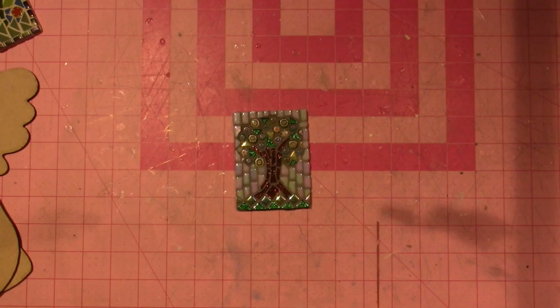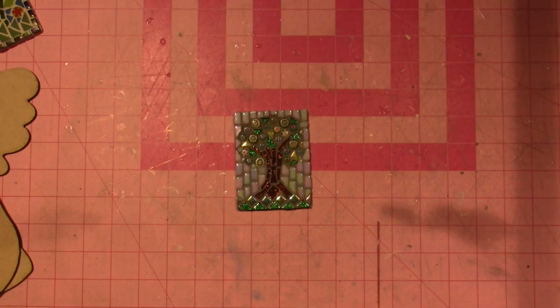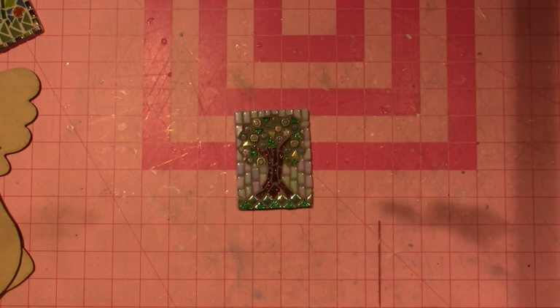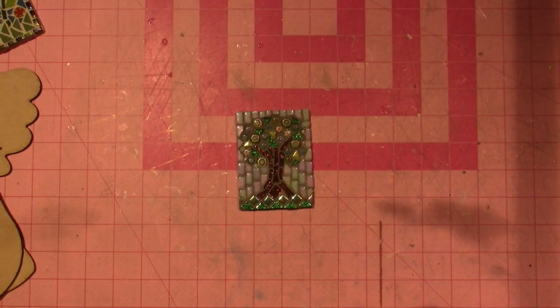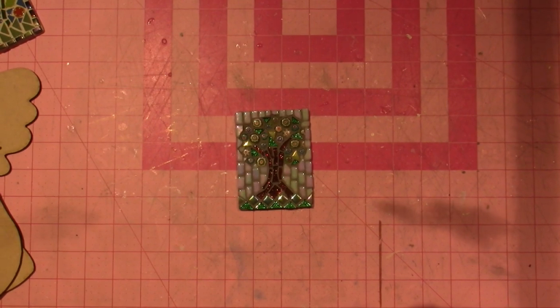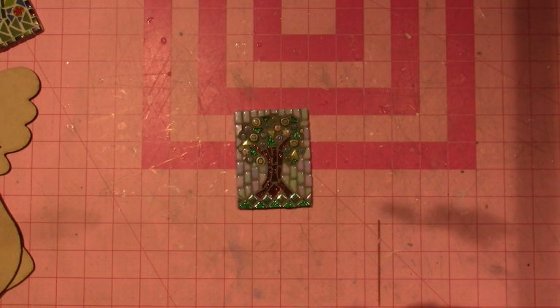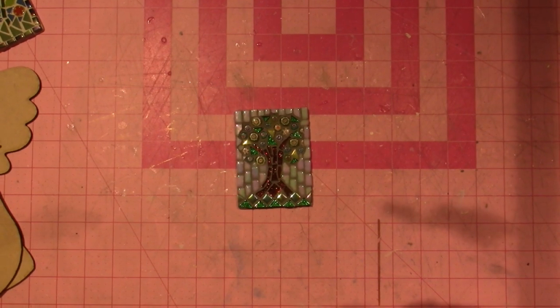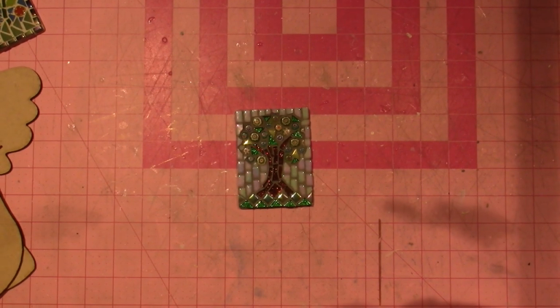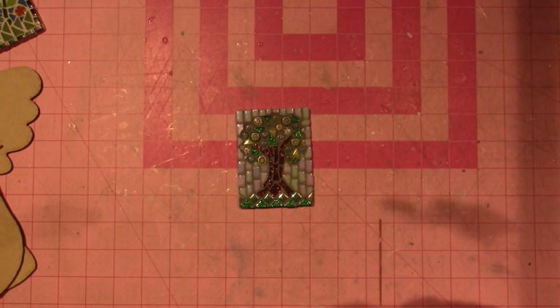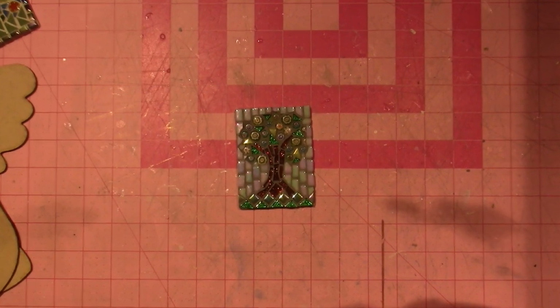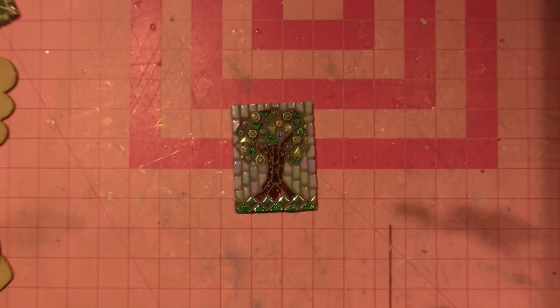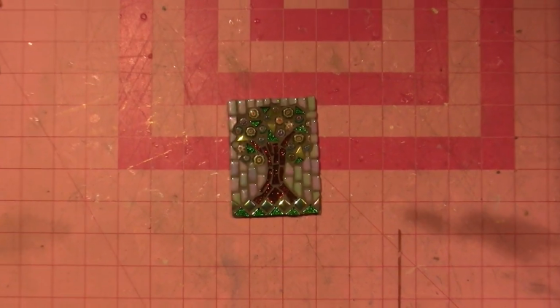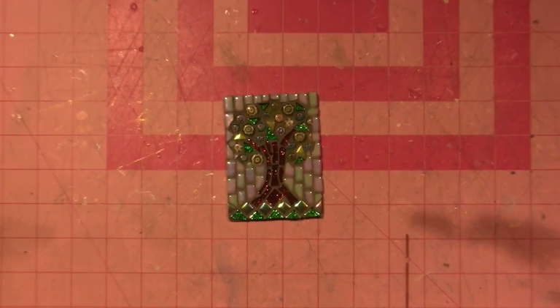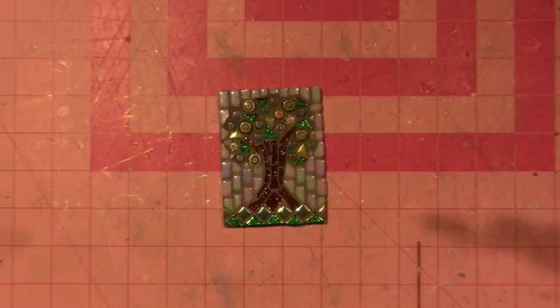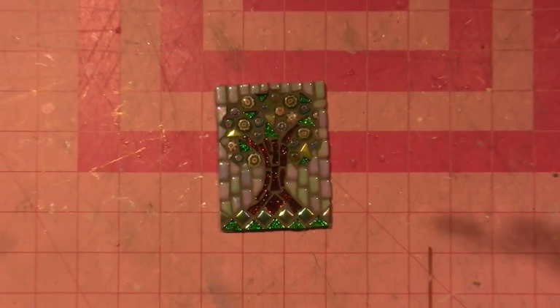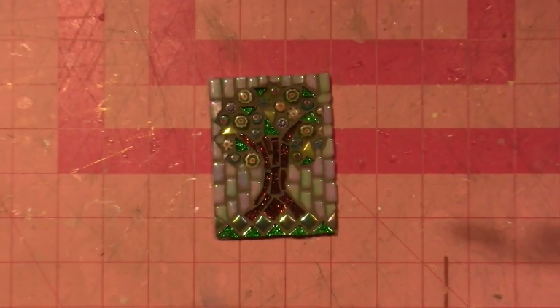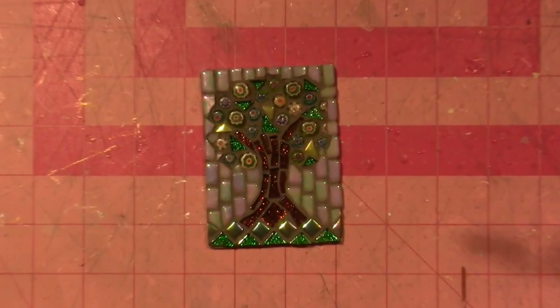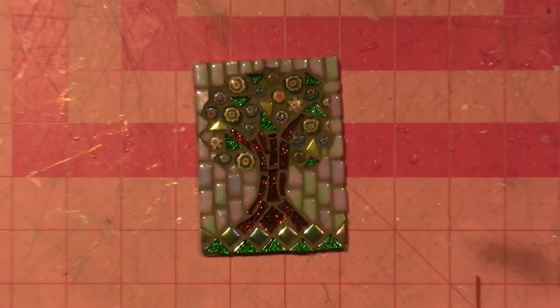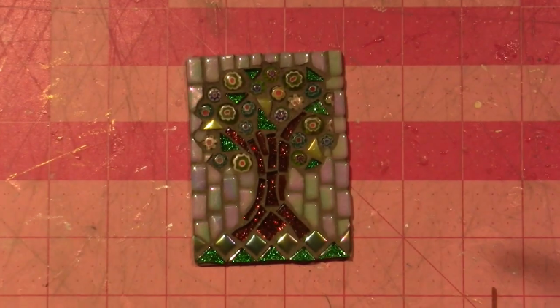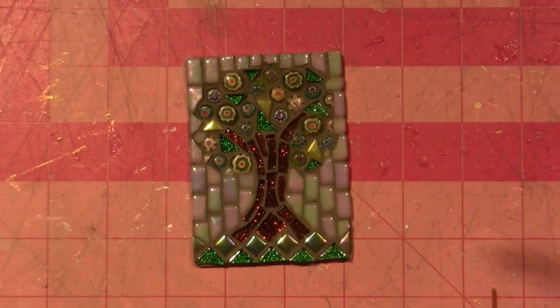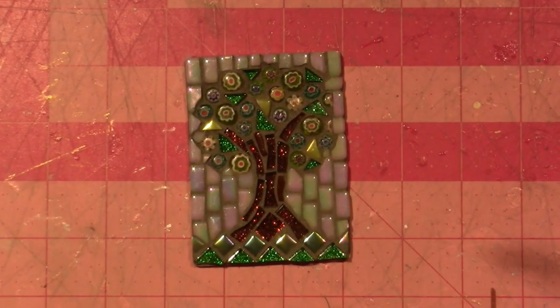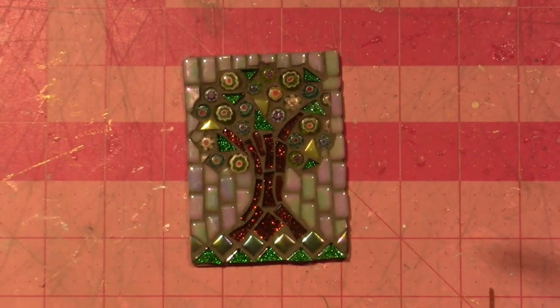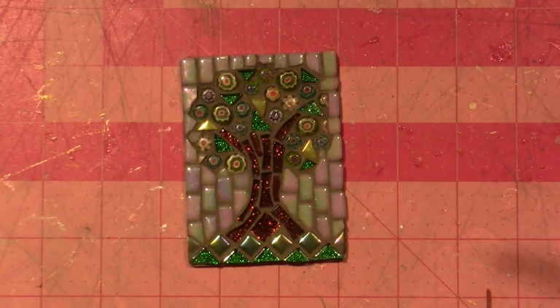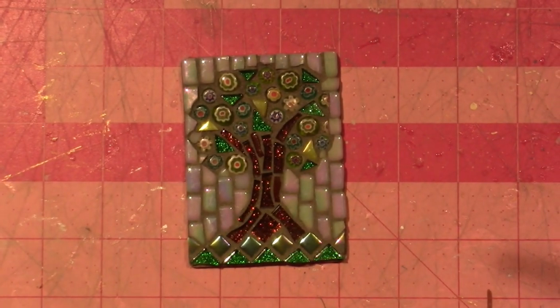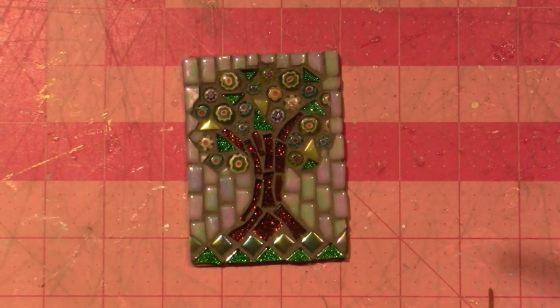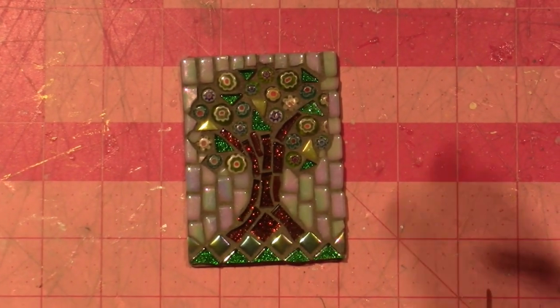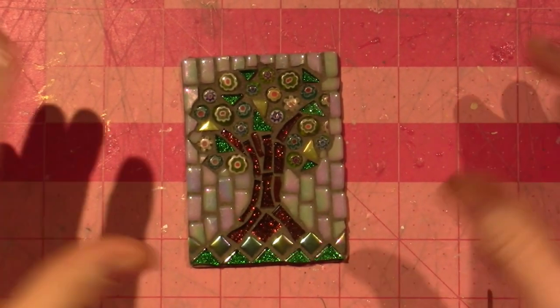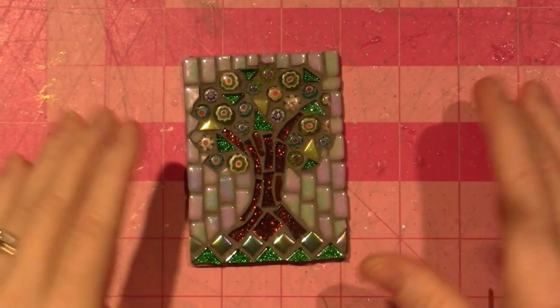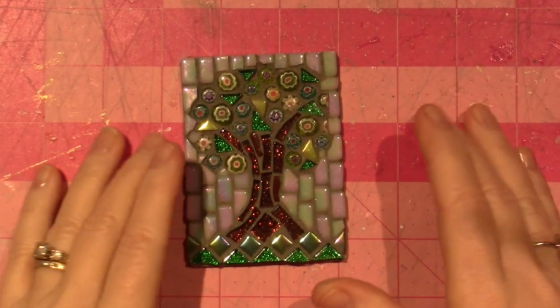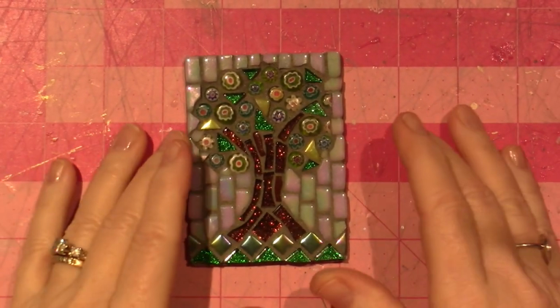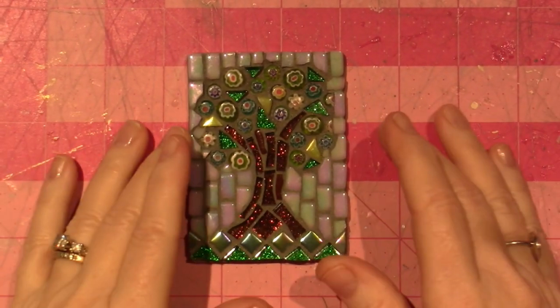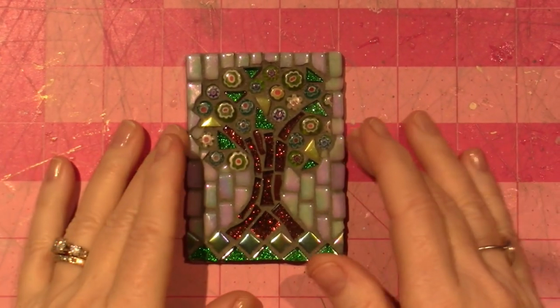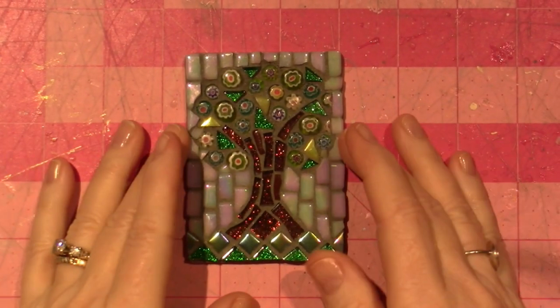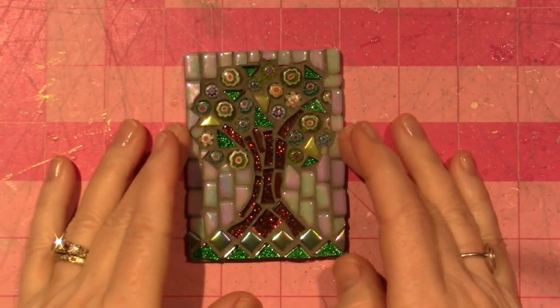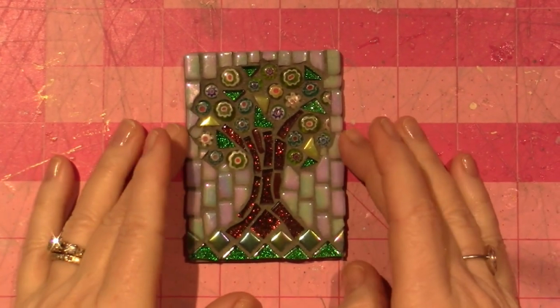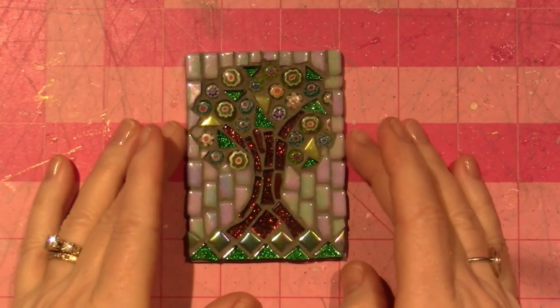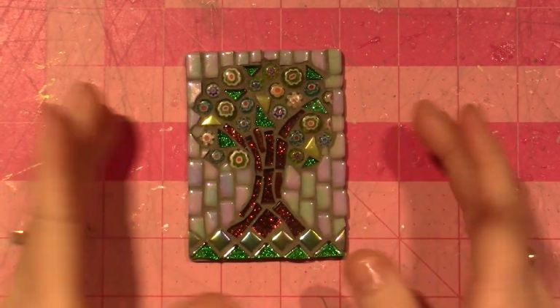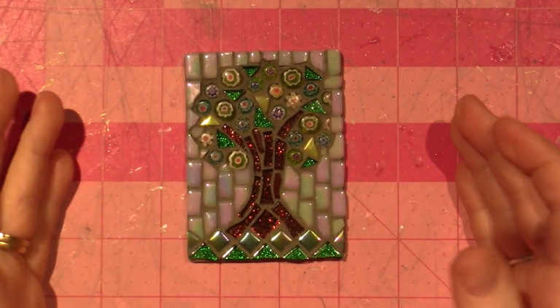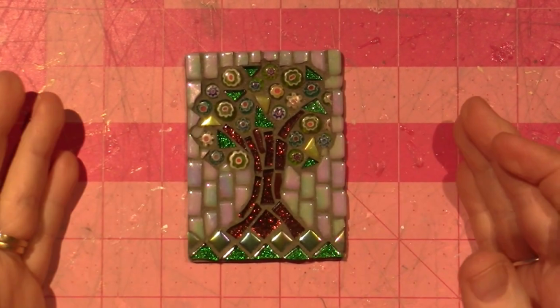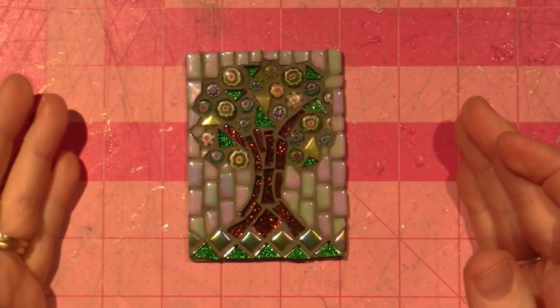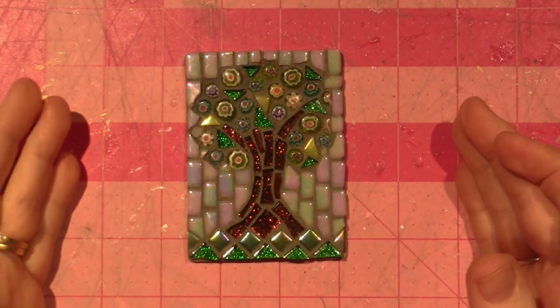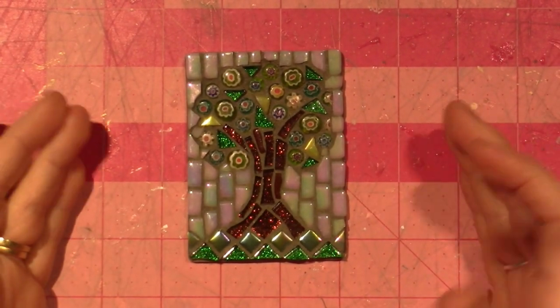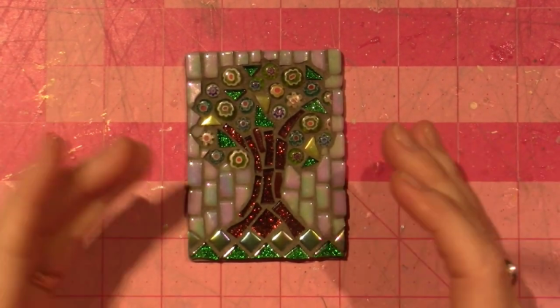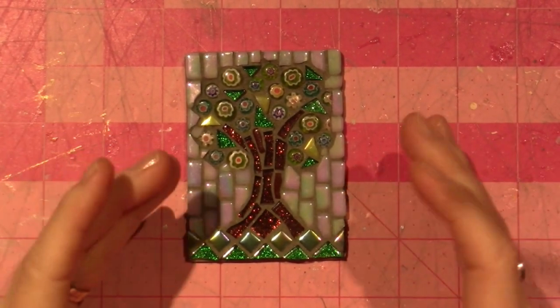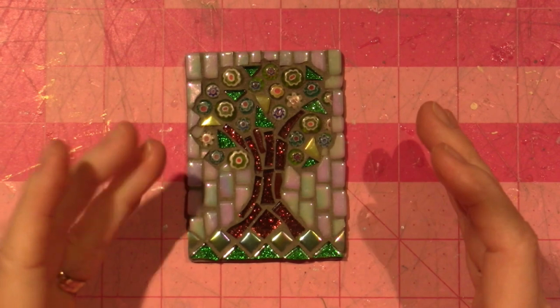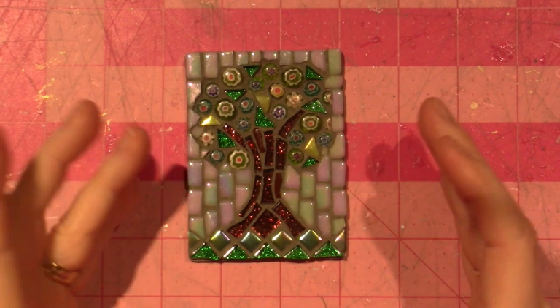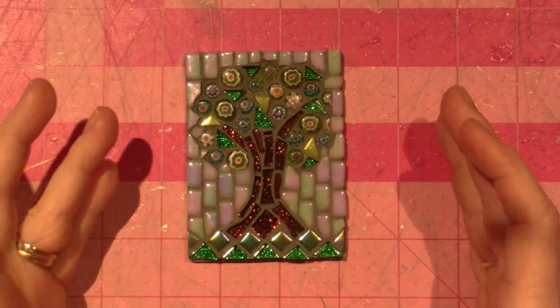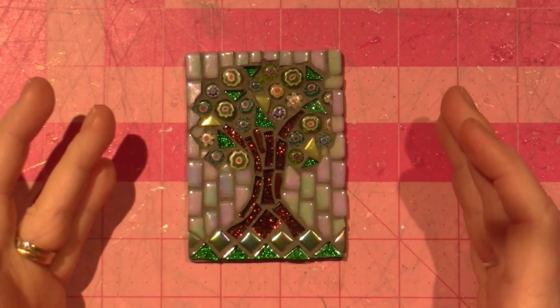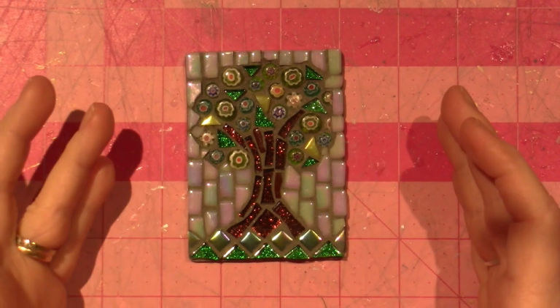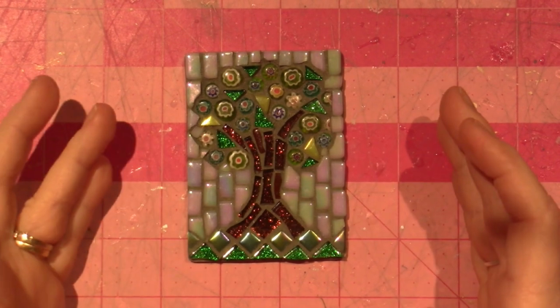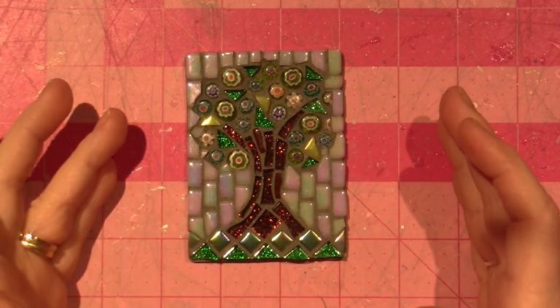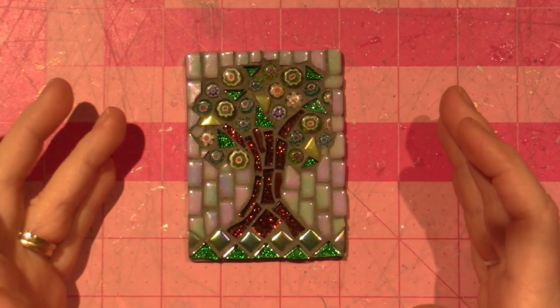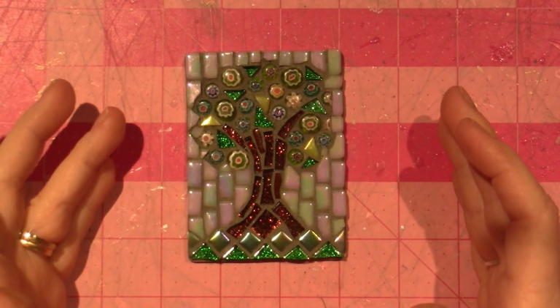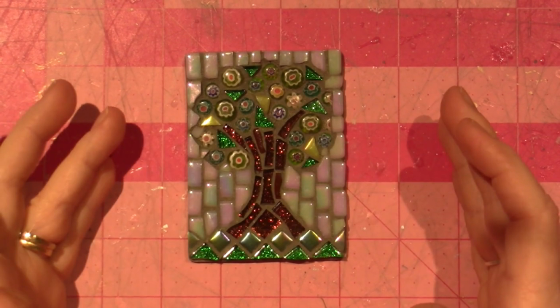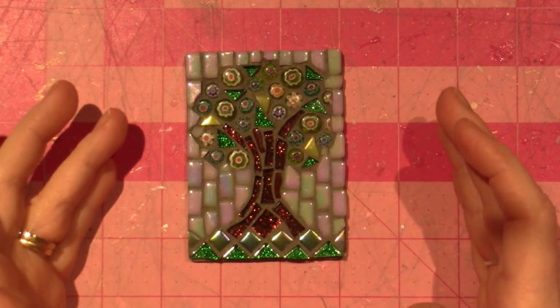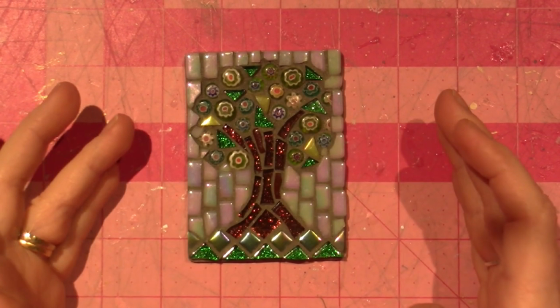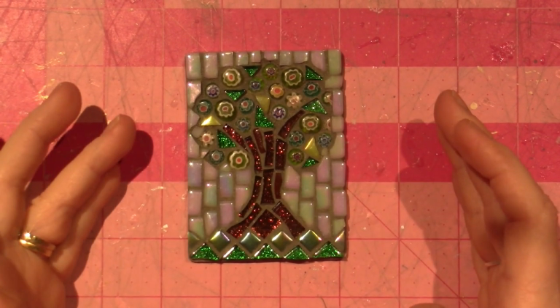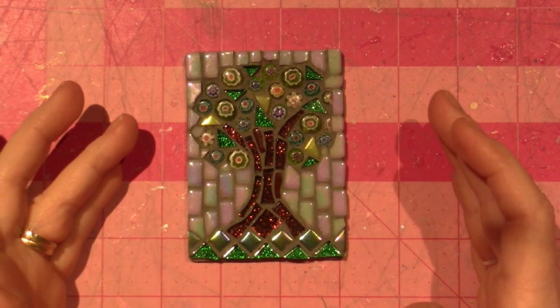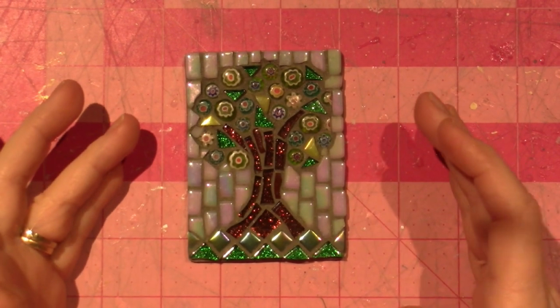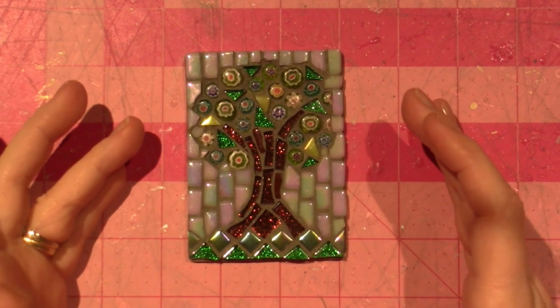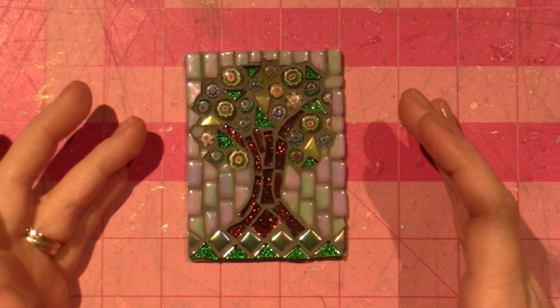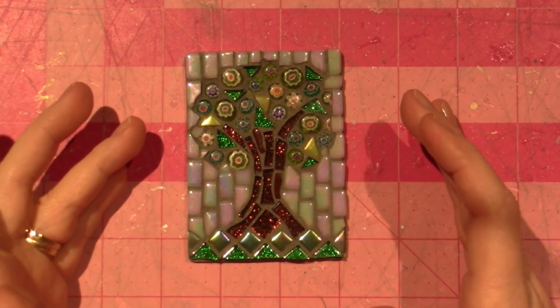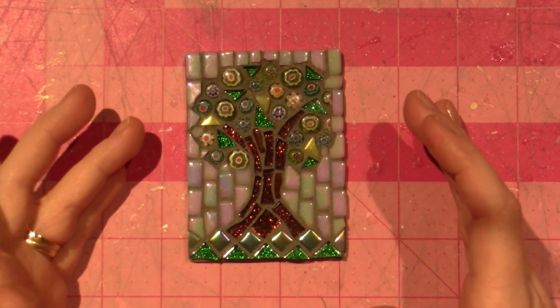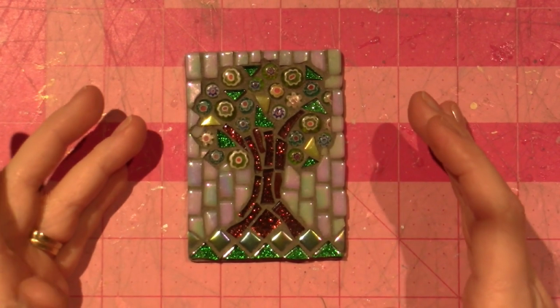Hello, it's Sarah and I'm just back to share the finished ATC cards I did the other day.